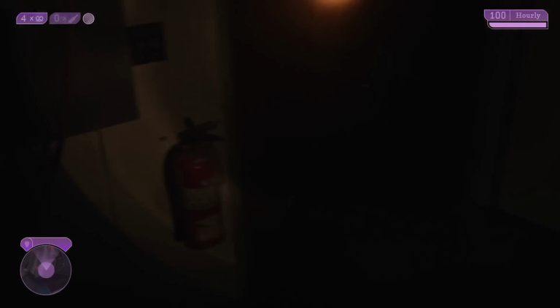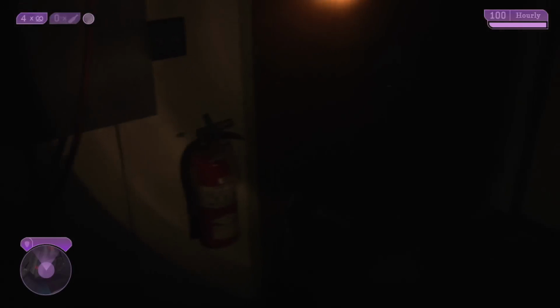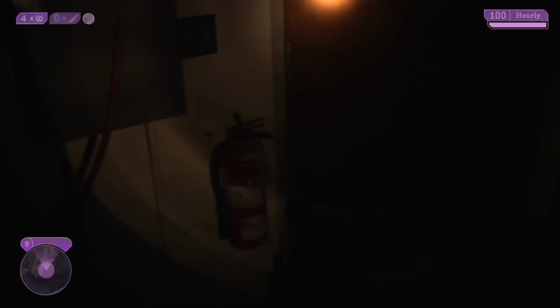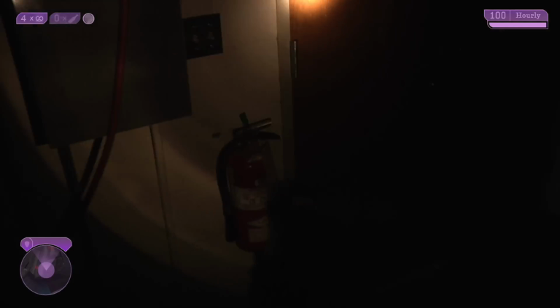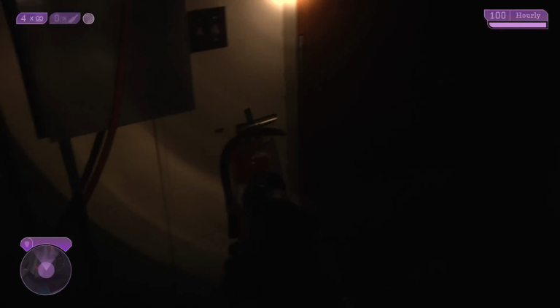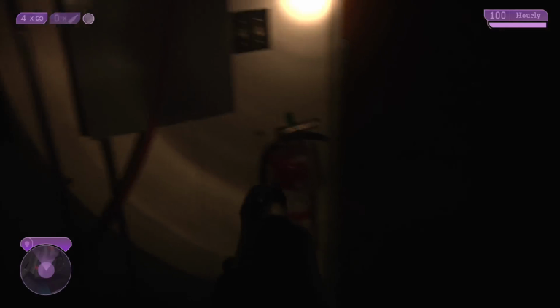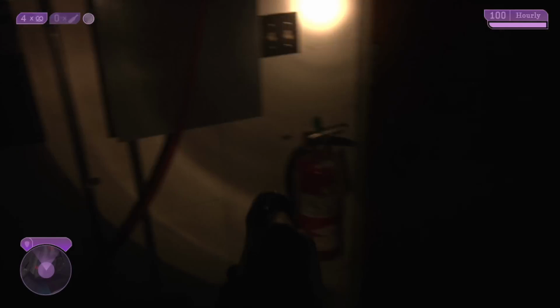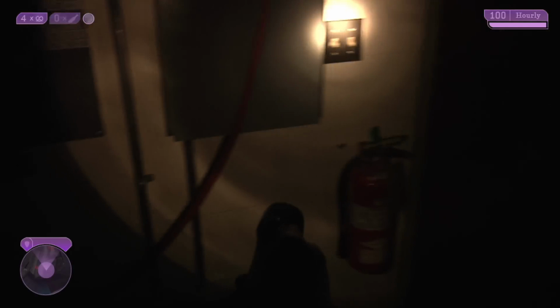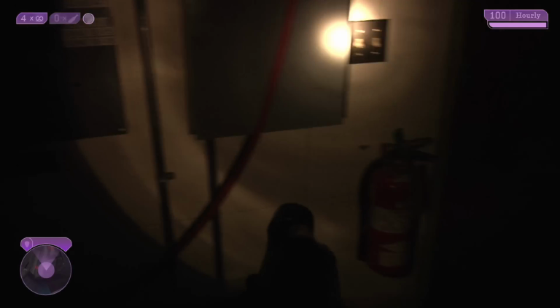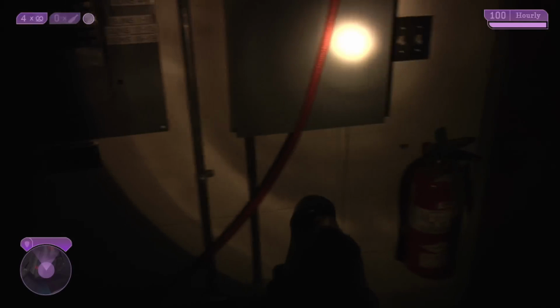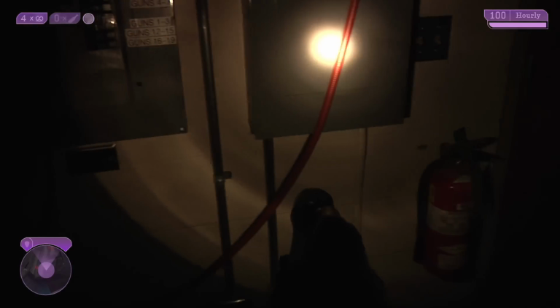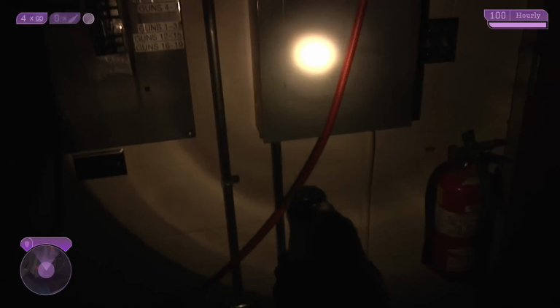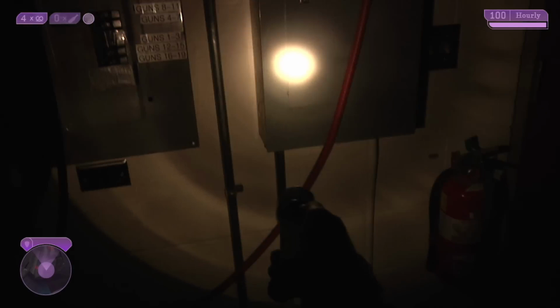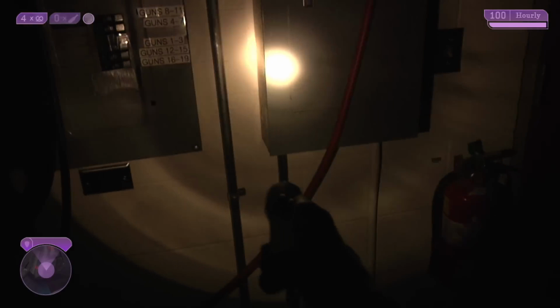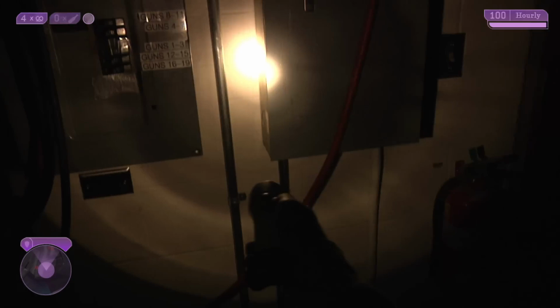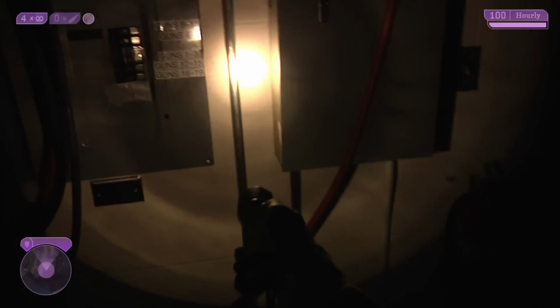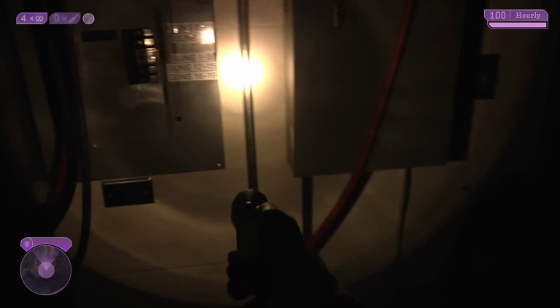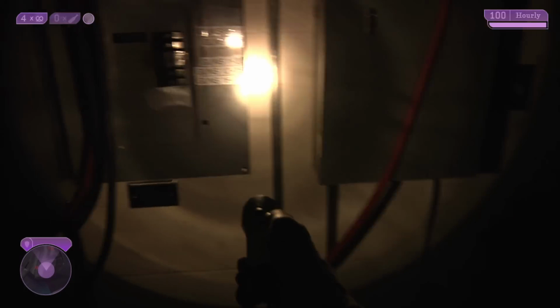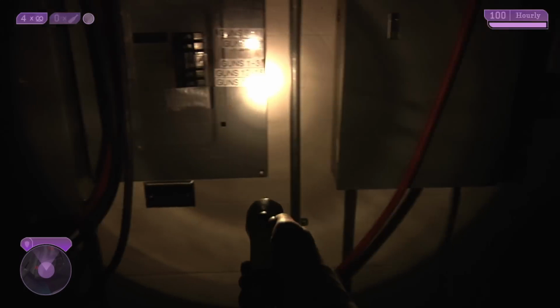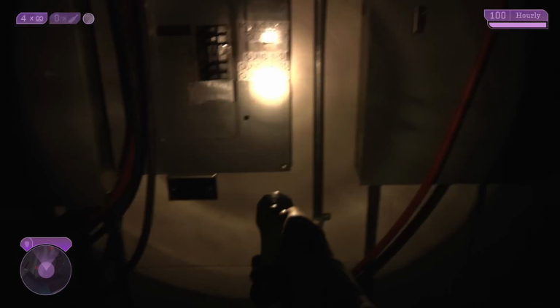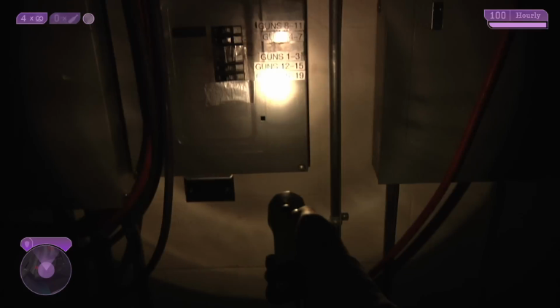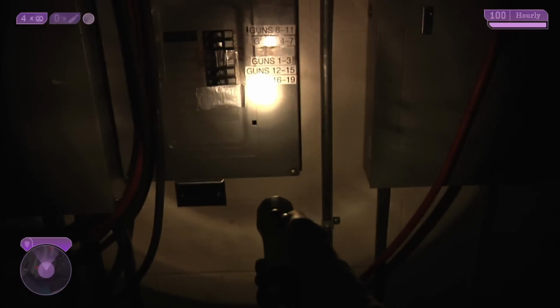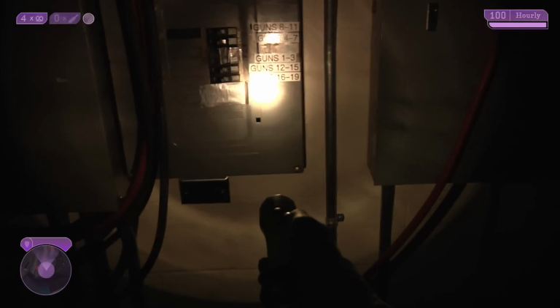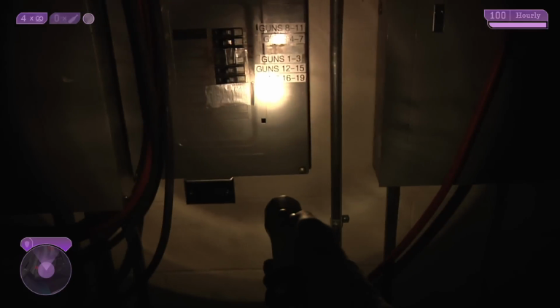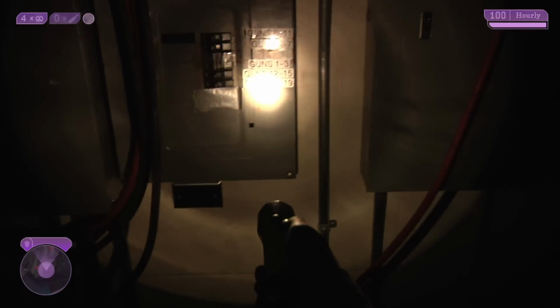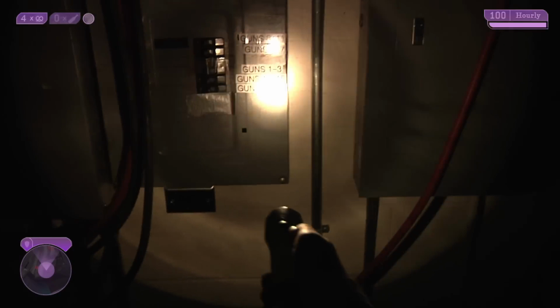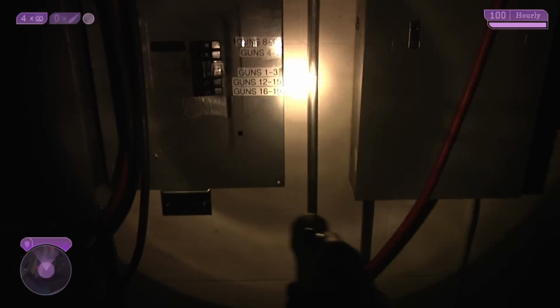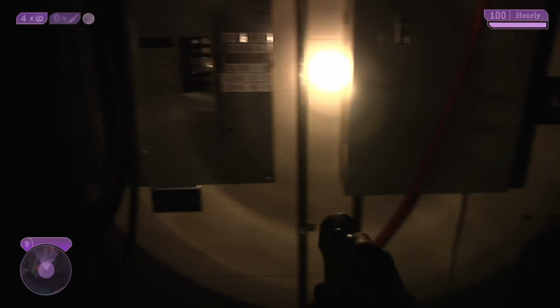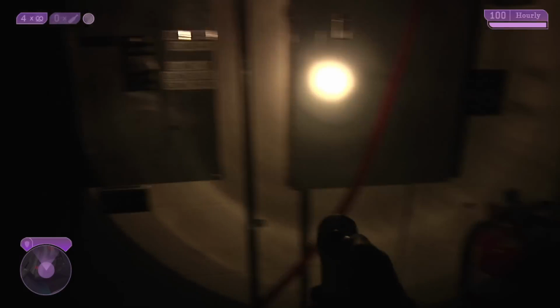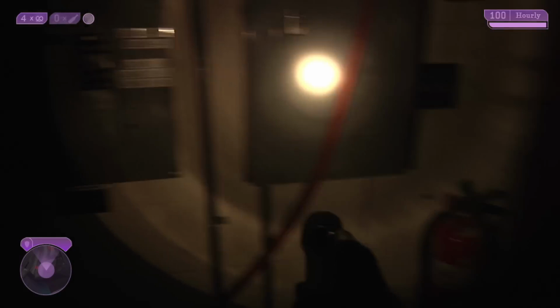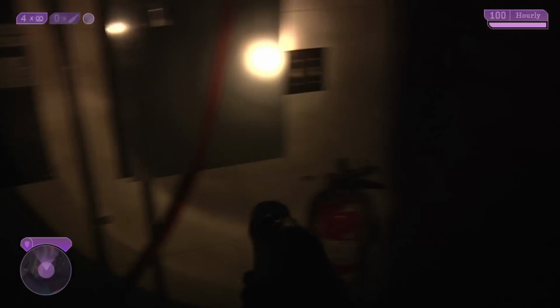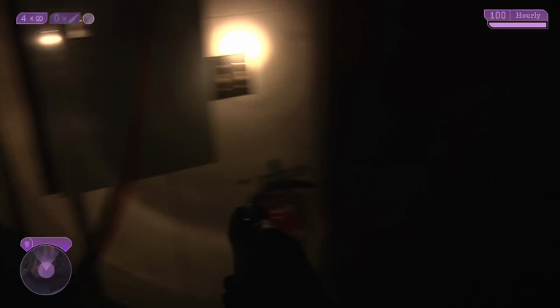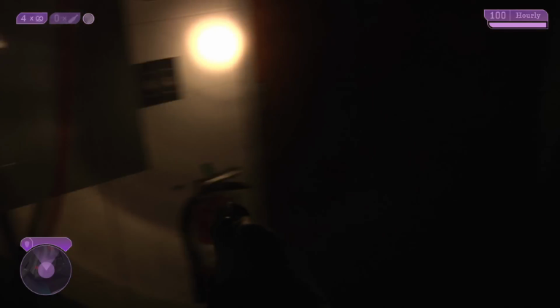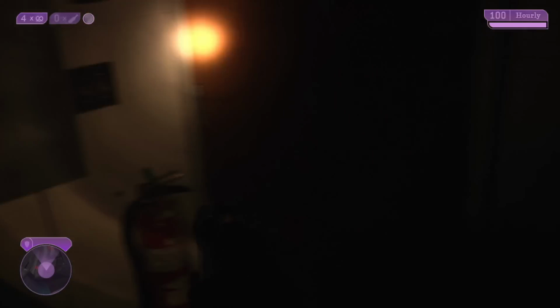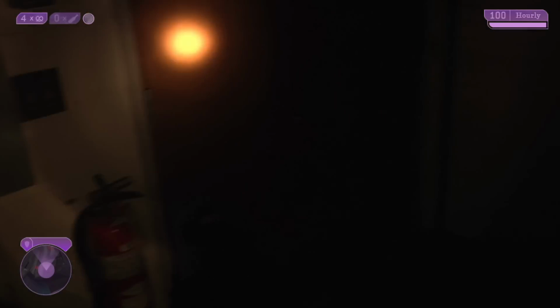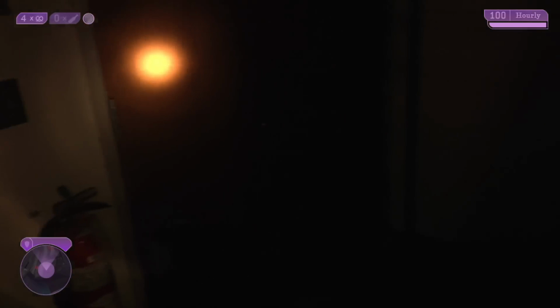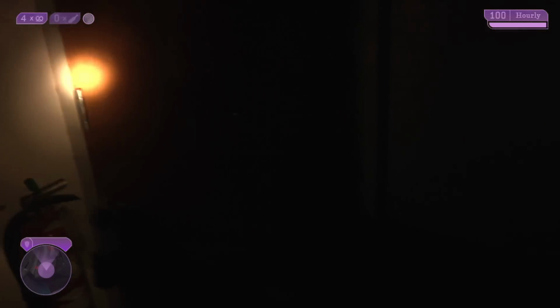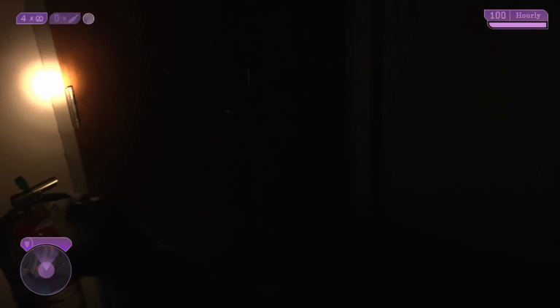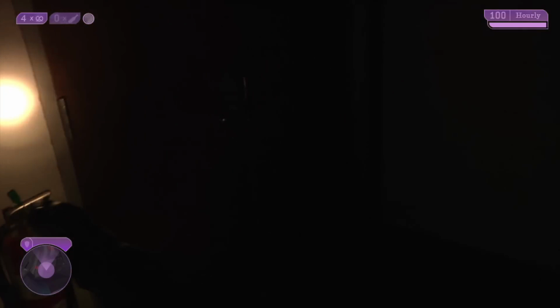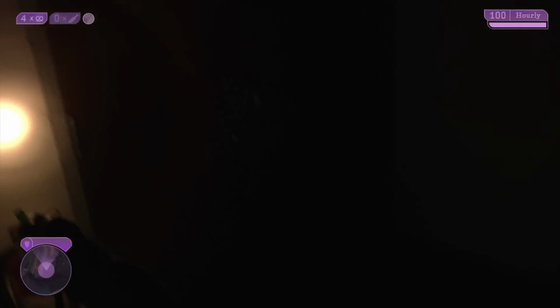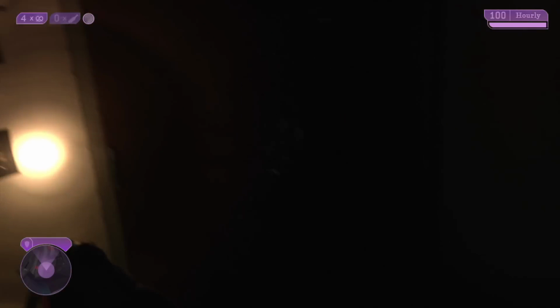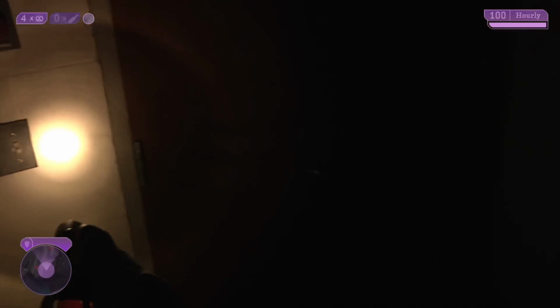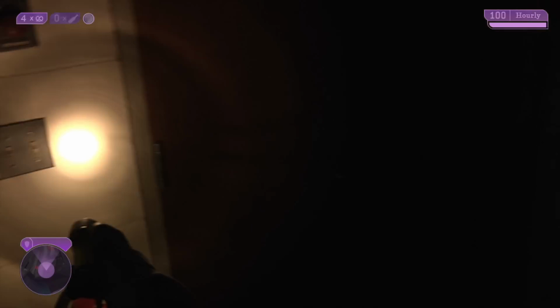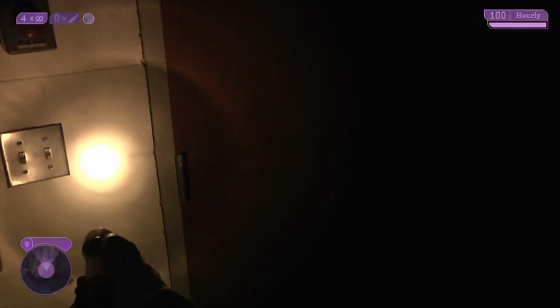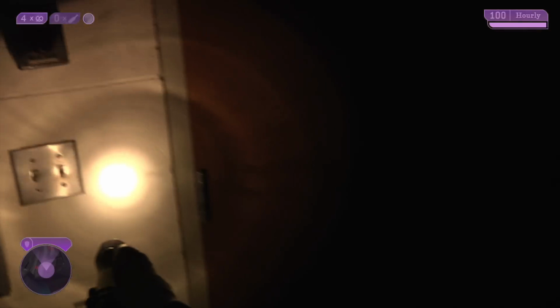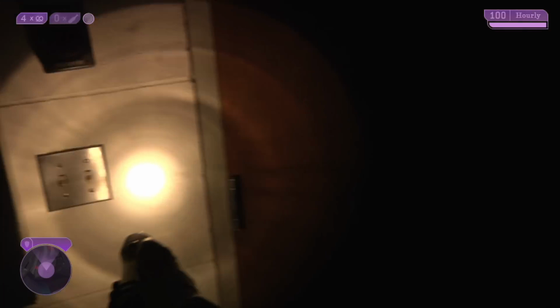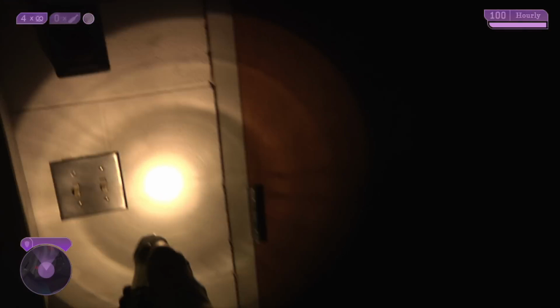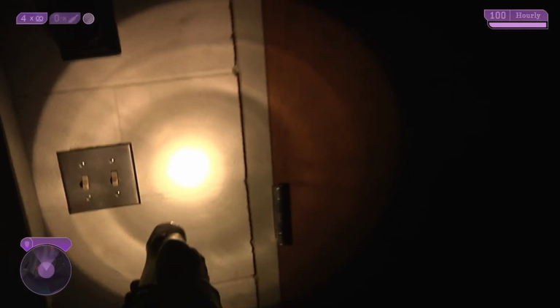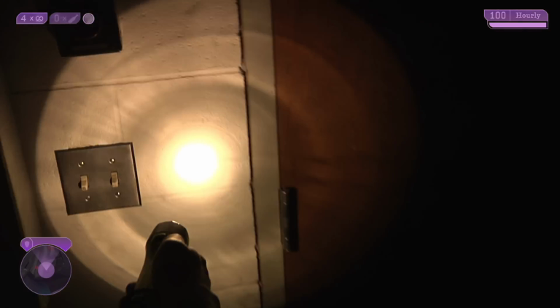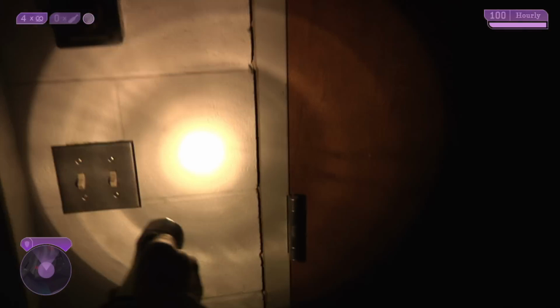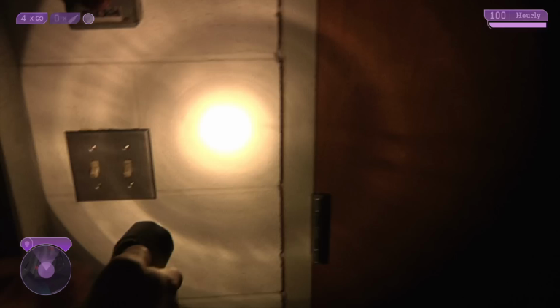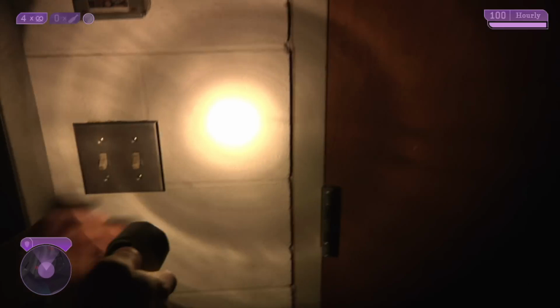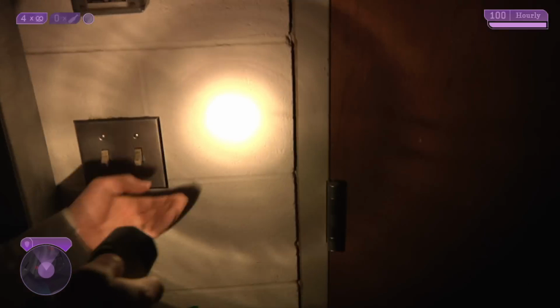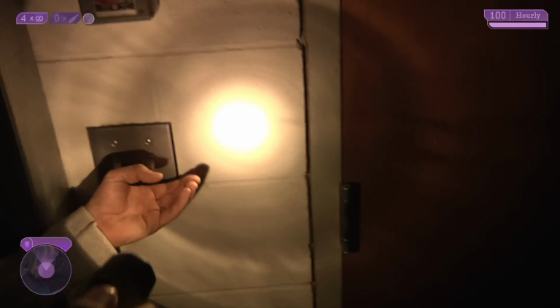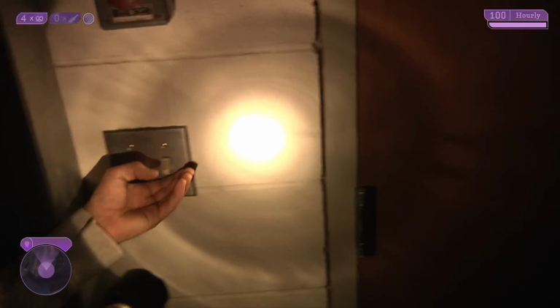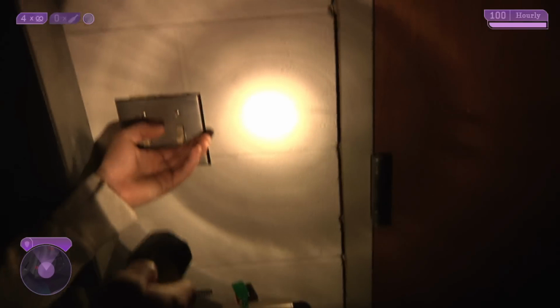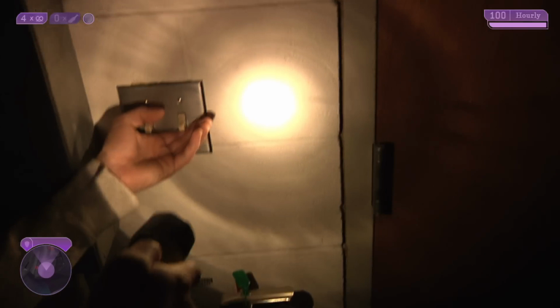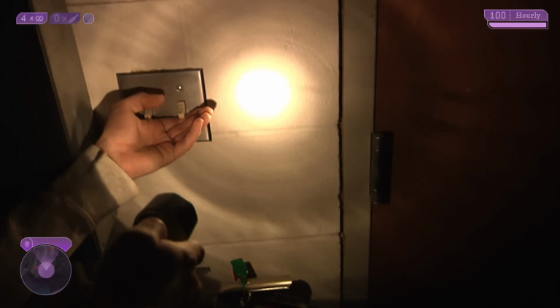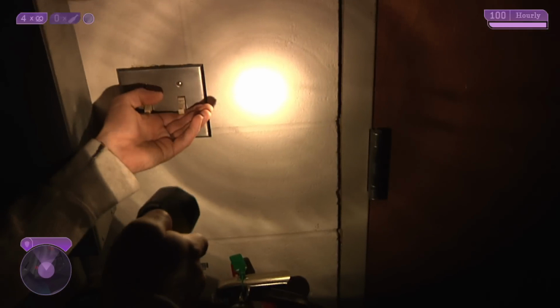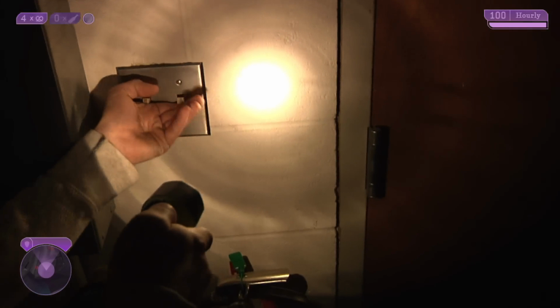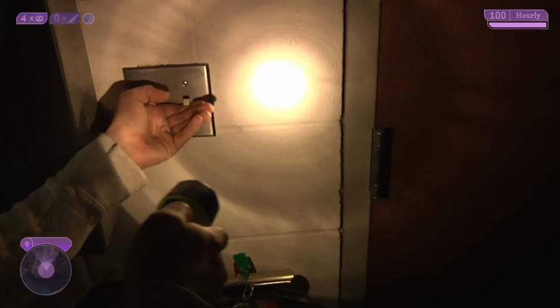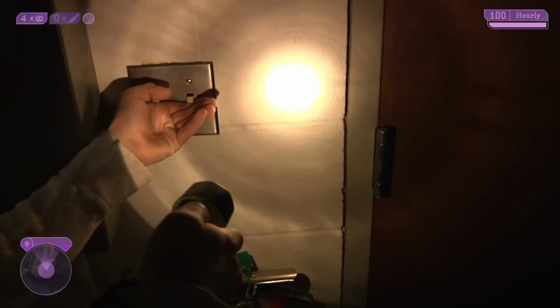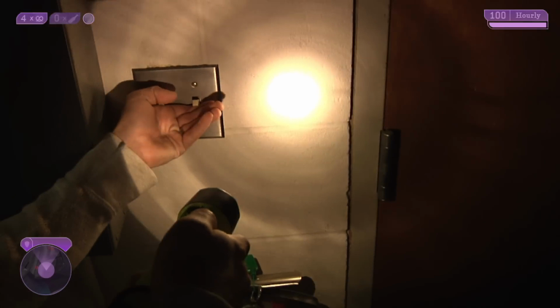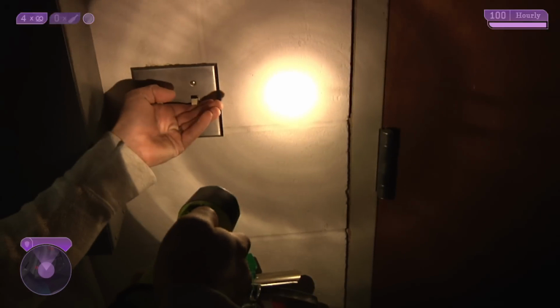Alright, most of the doors are locked, but there's a garage door behind MST that you could open. First, hit that light switch.